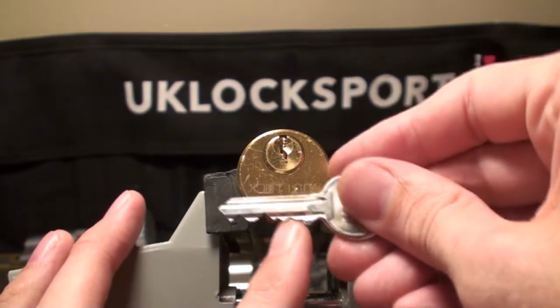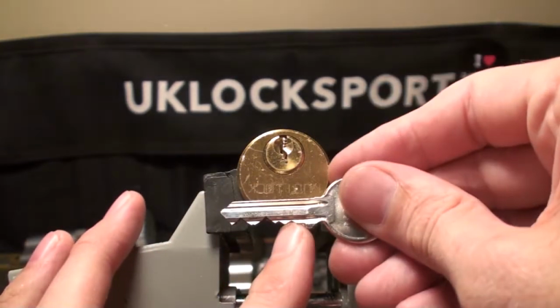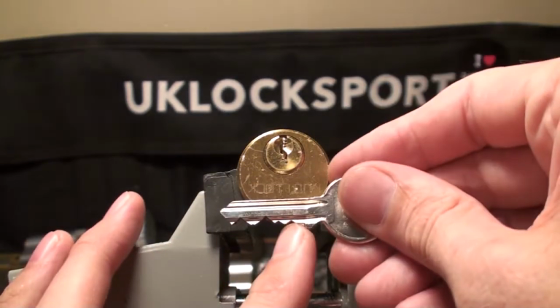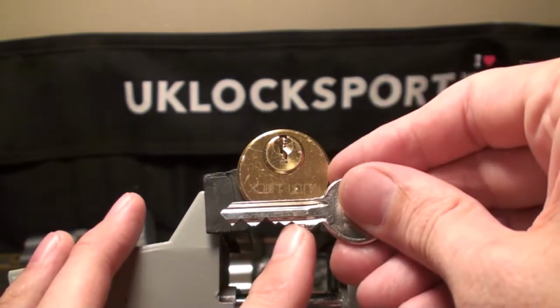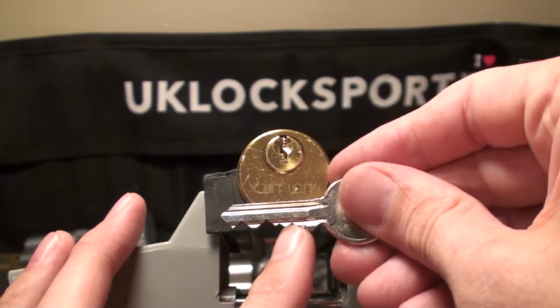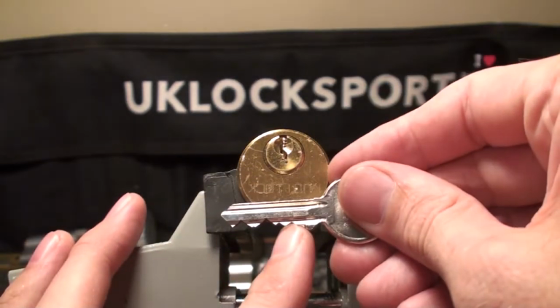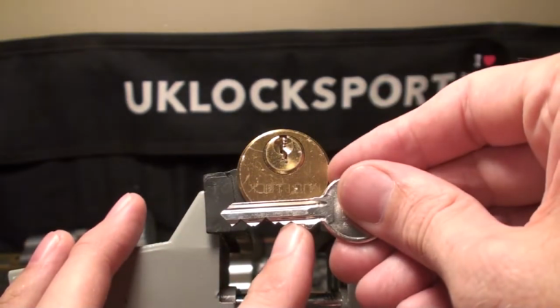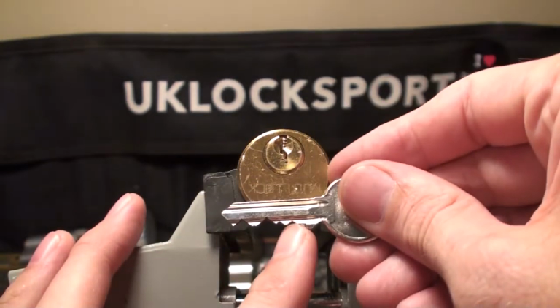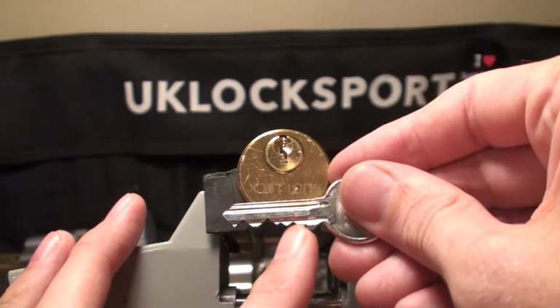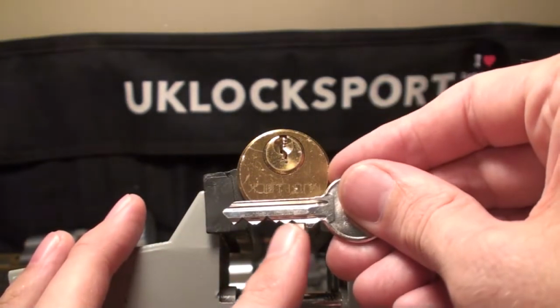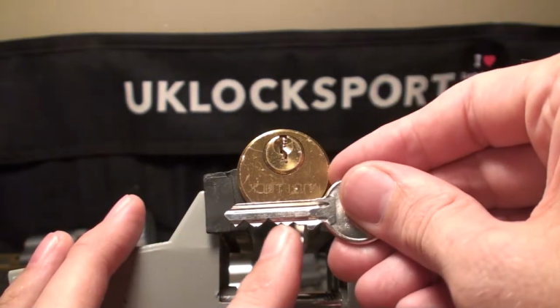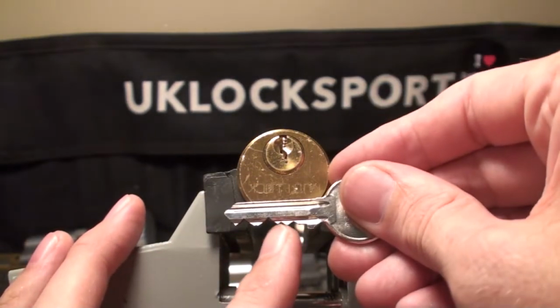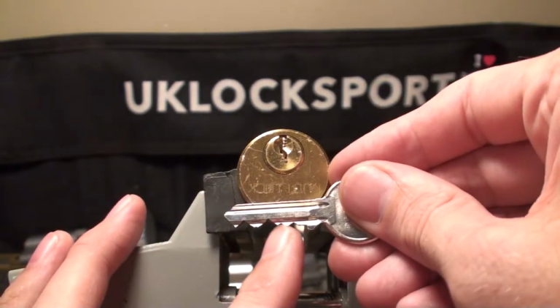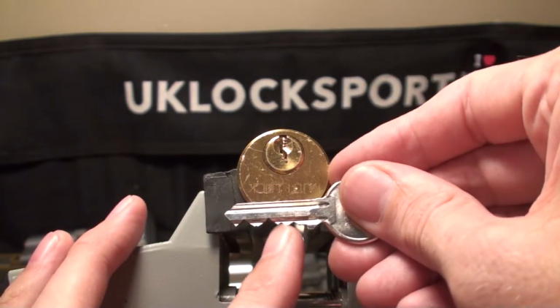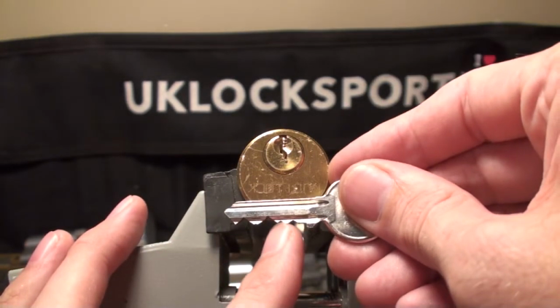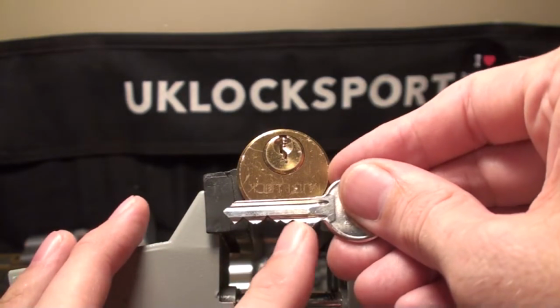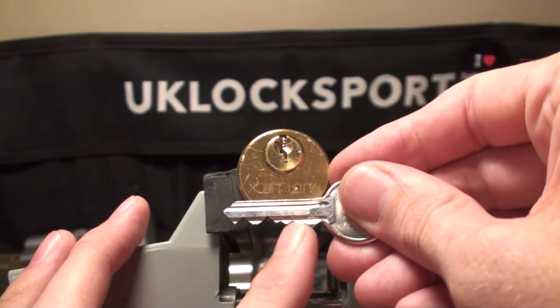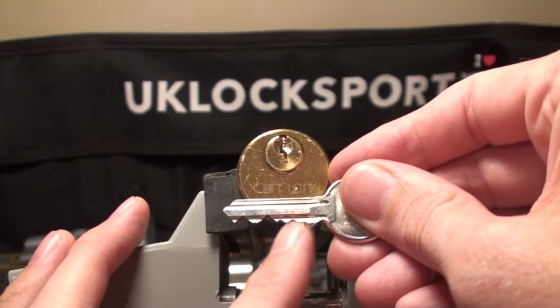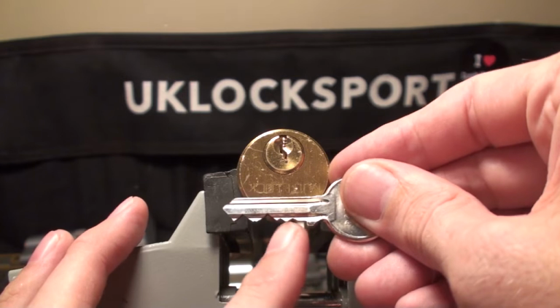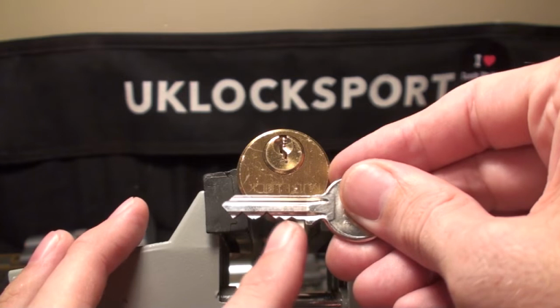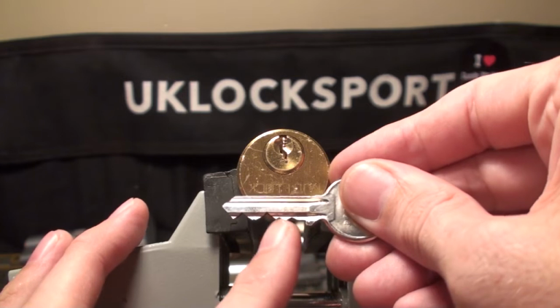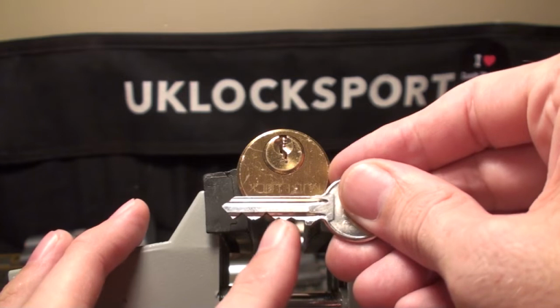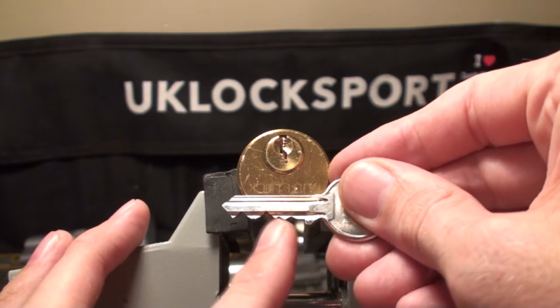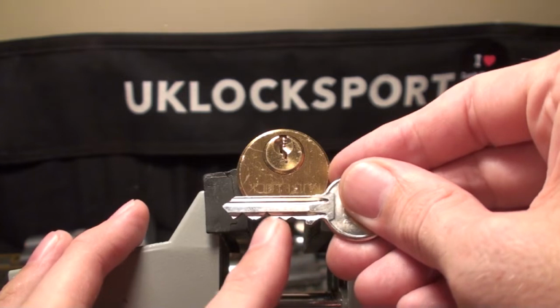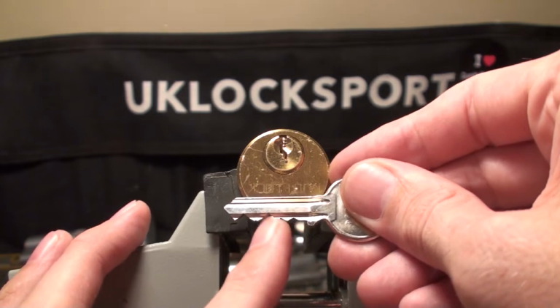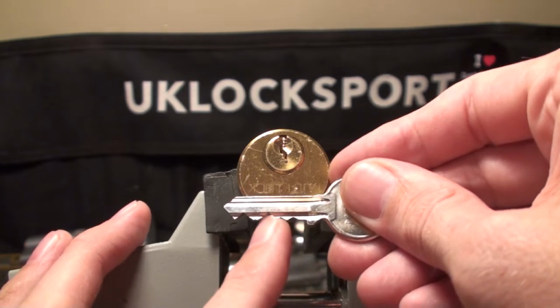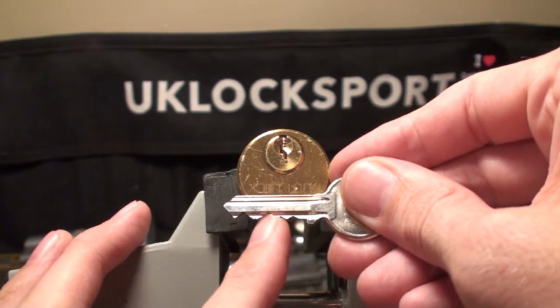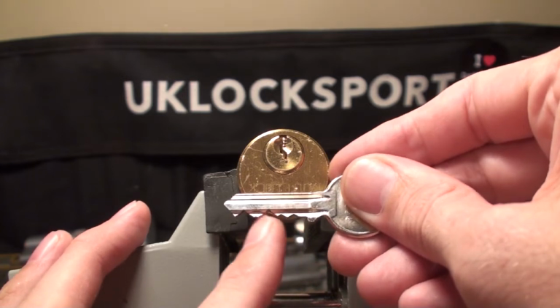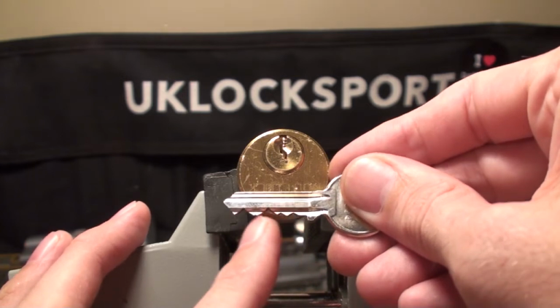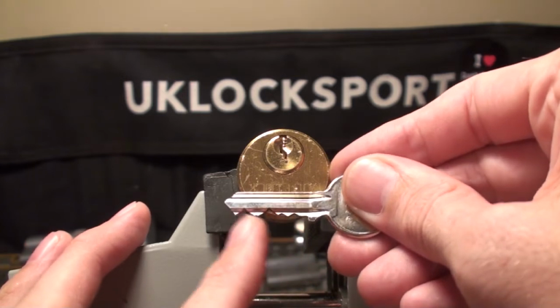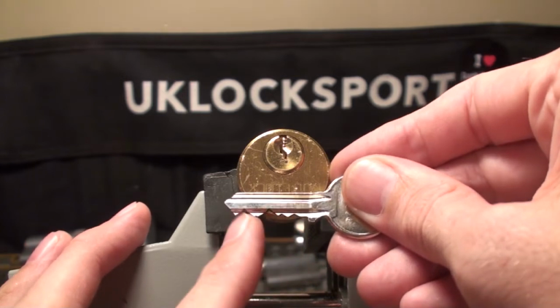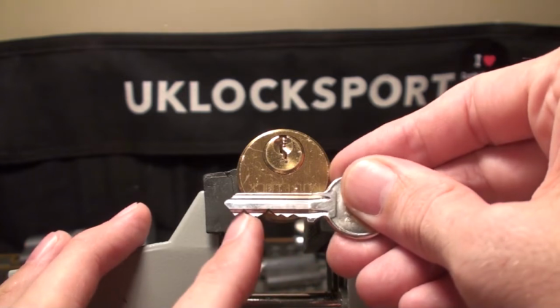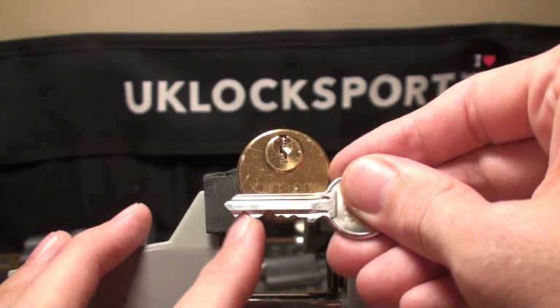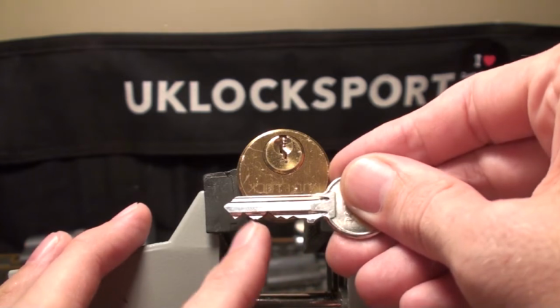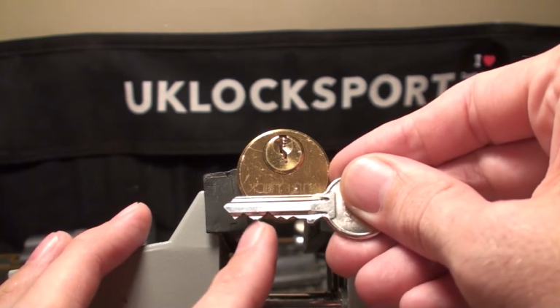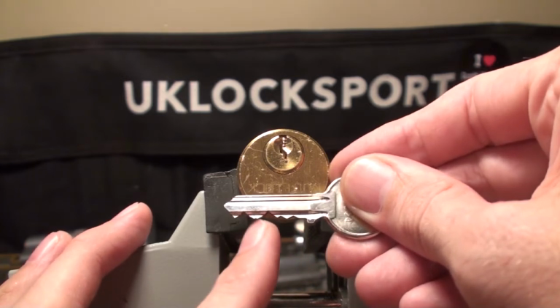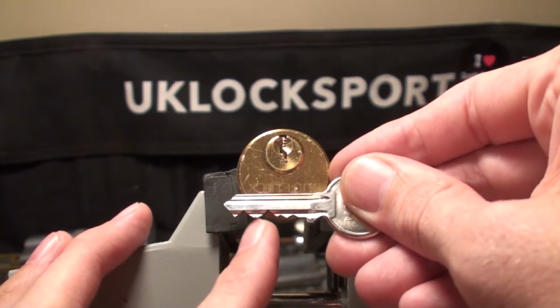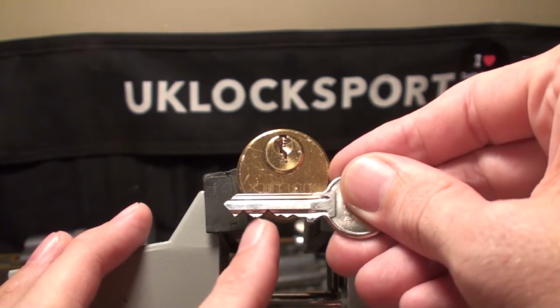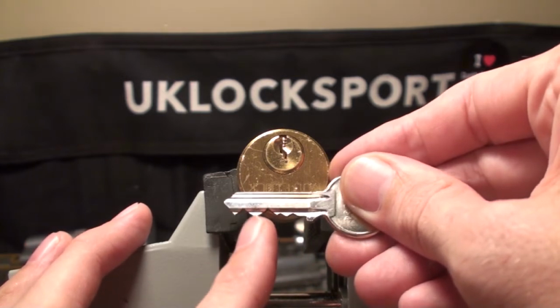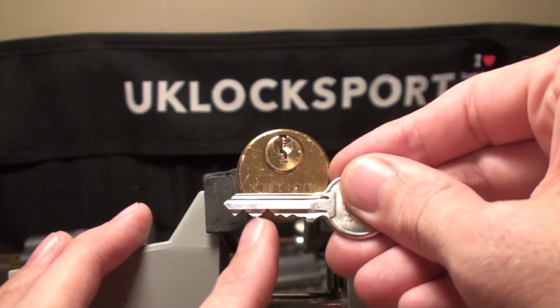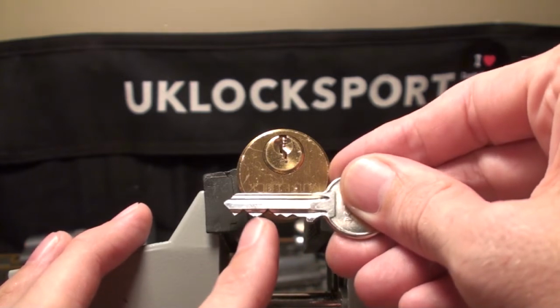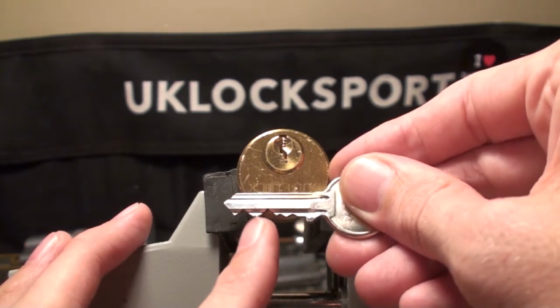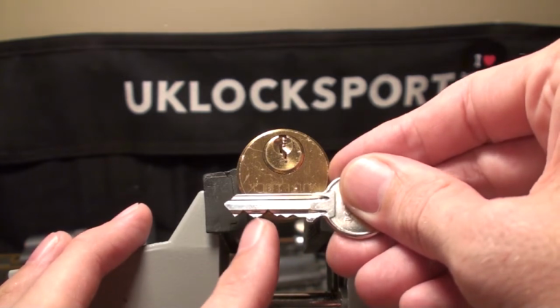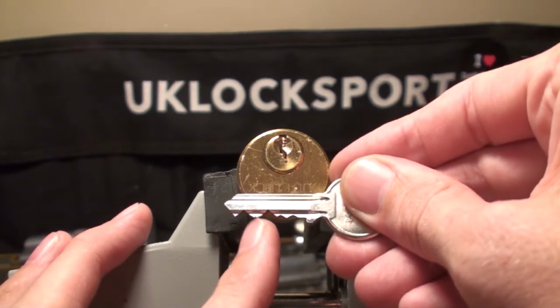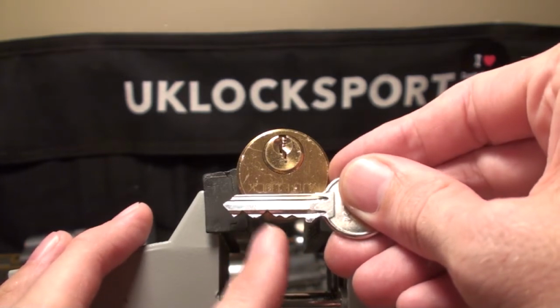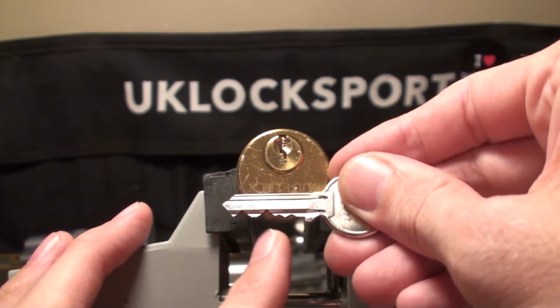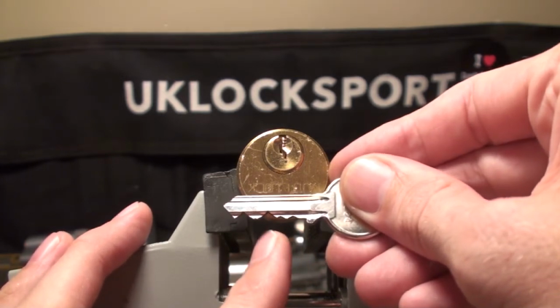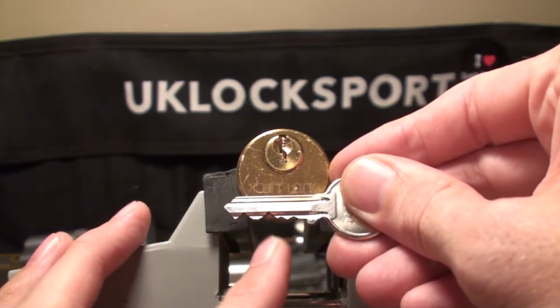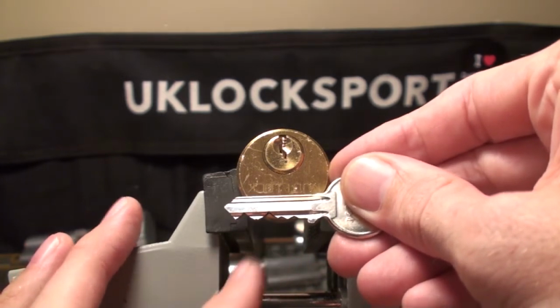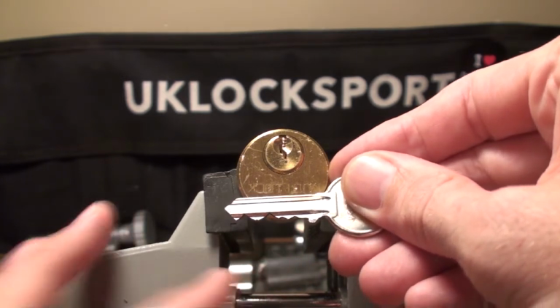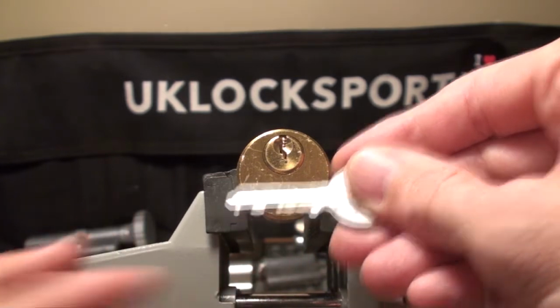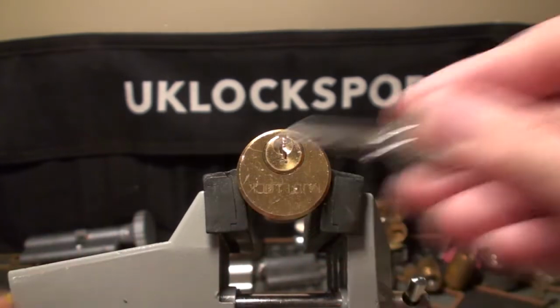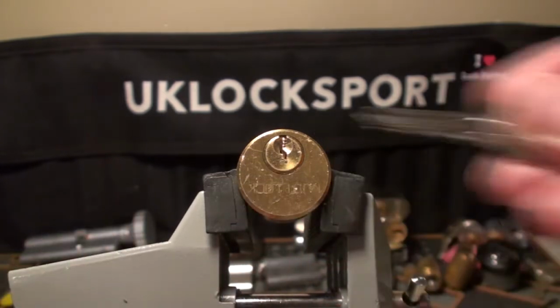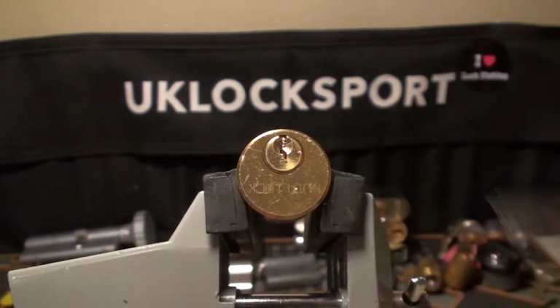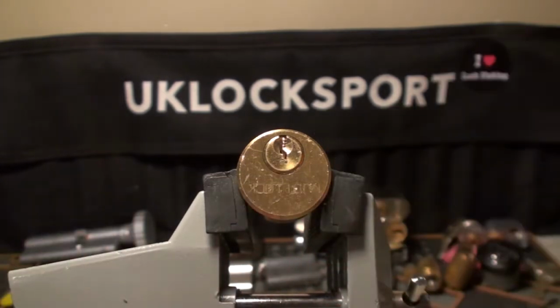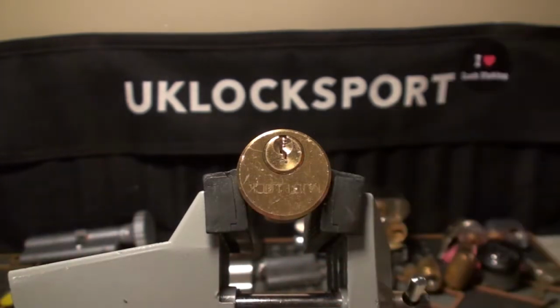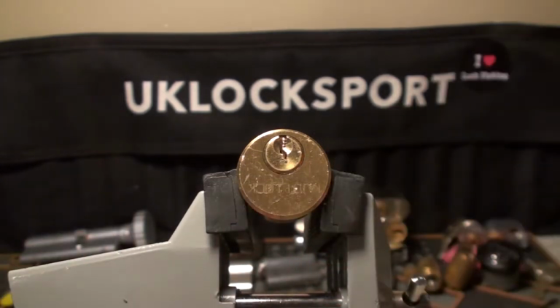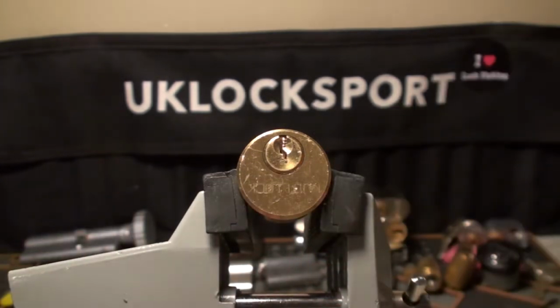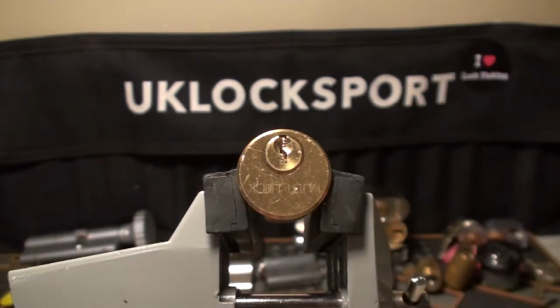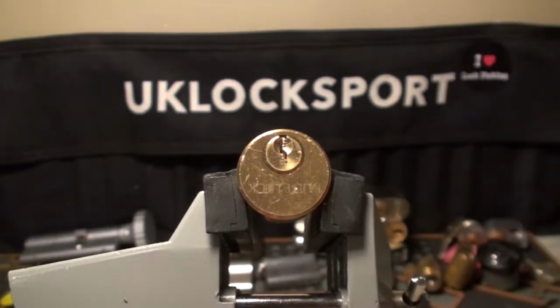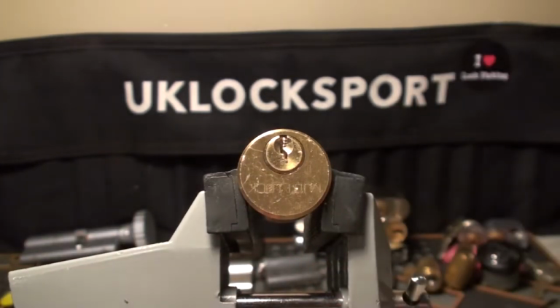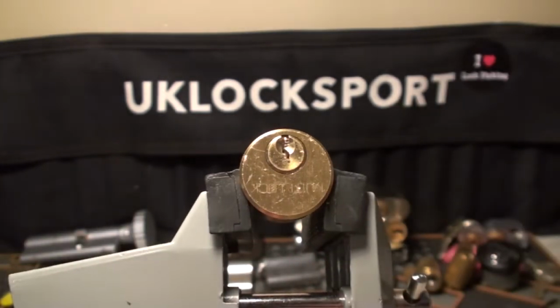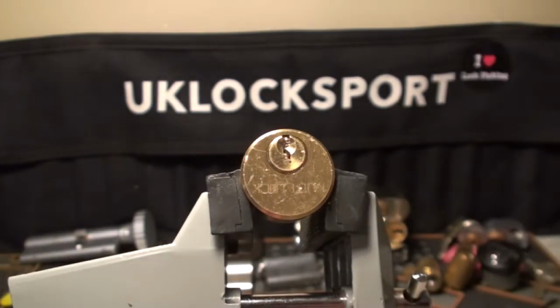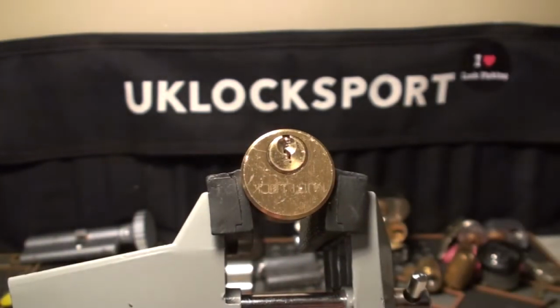Check out the bitting. We've got lows in one and two, we've got a high in three and five, and we've got a low in four.